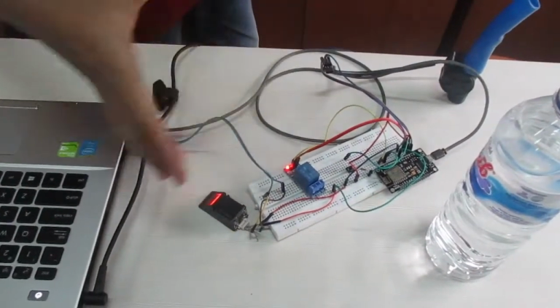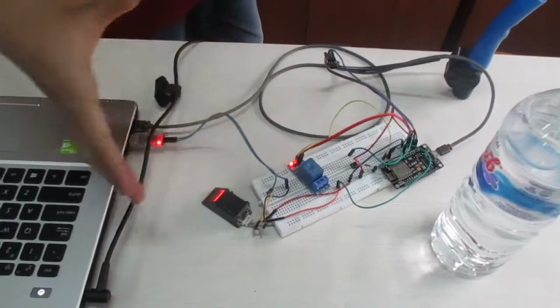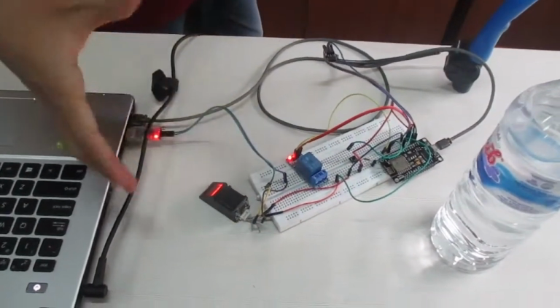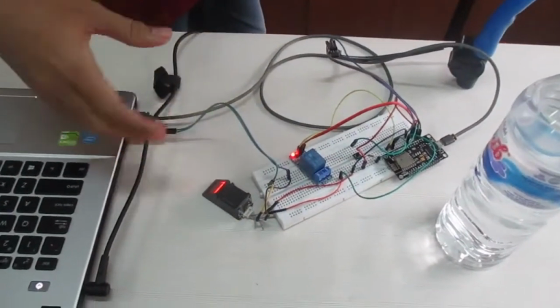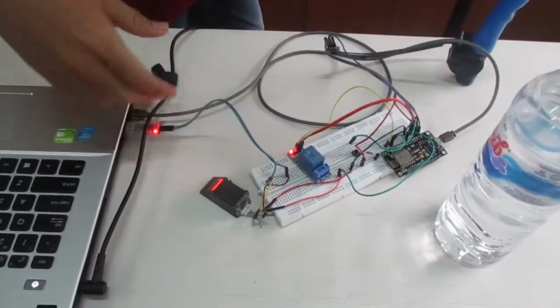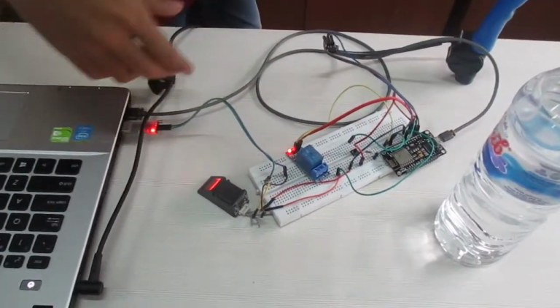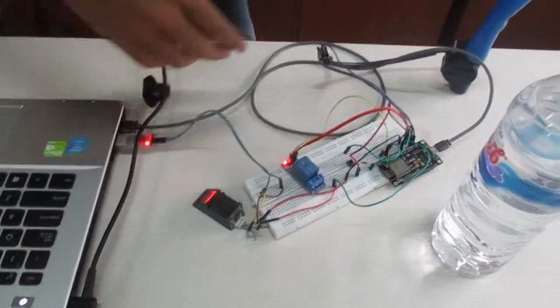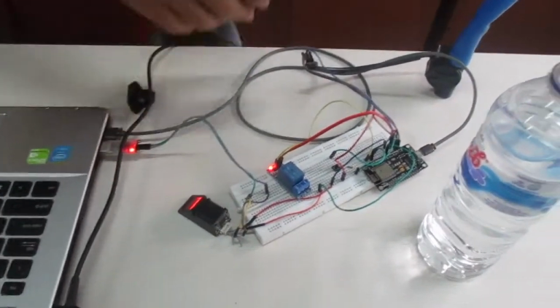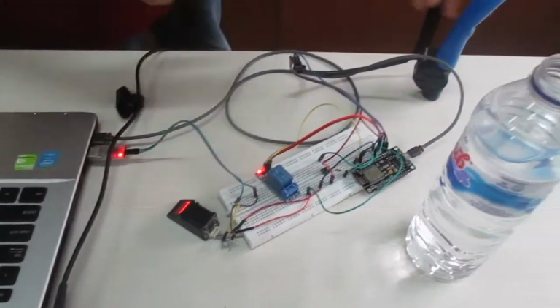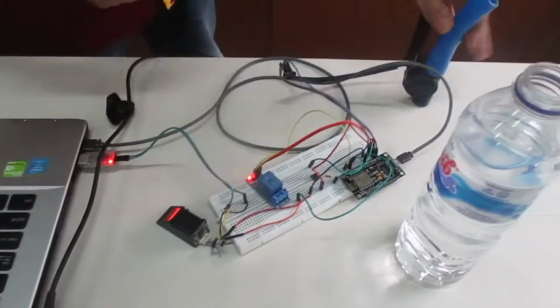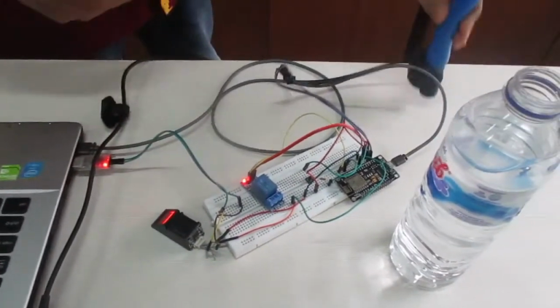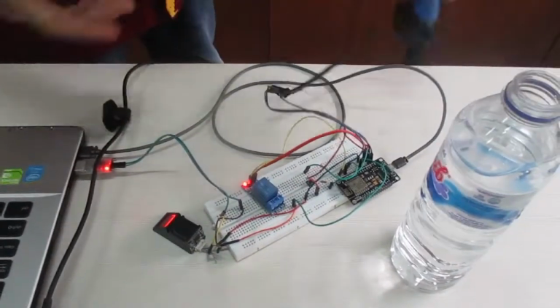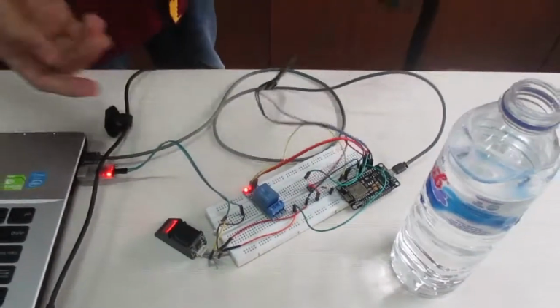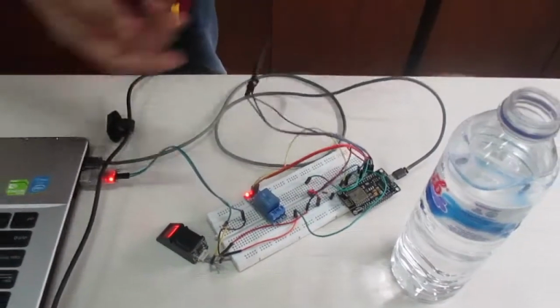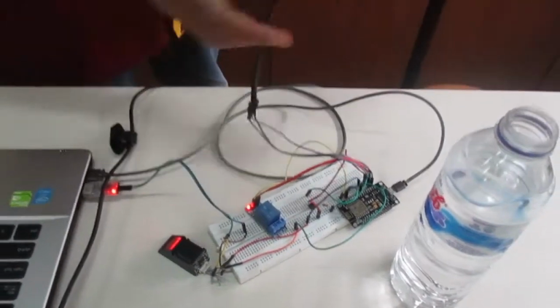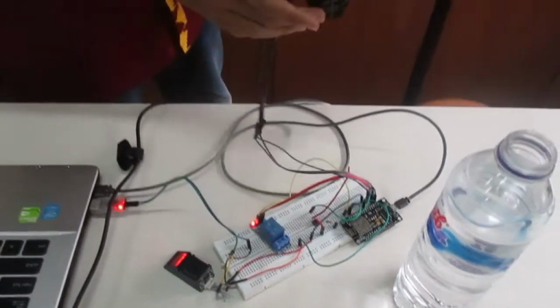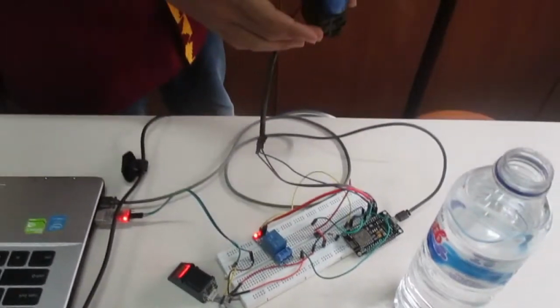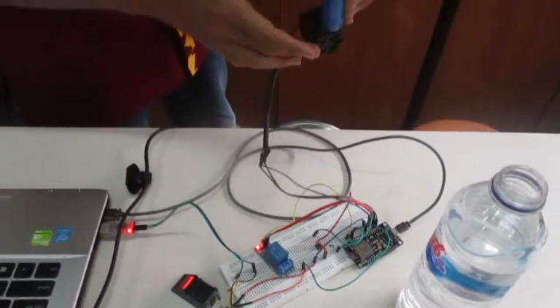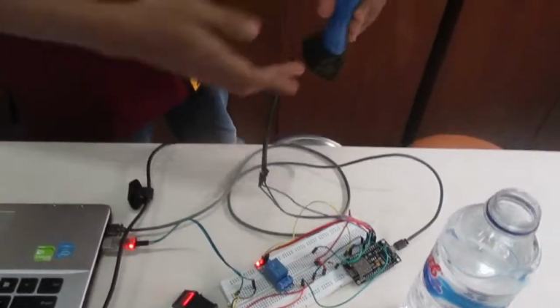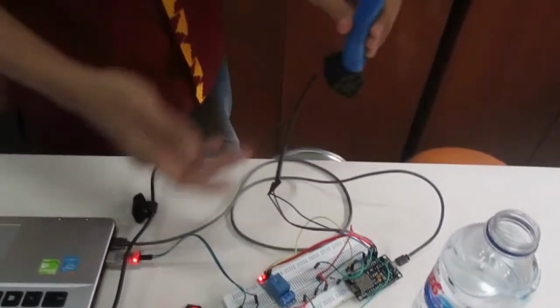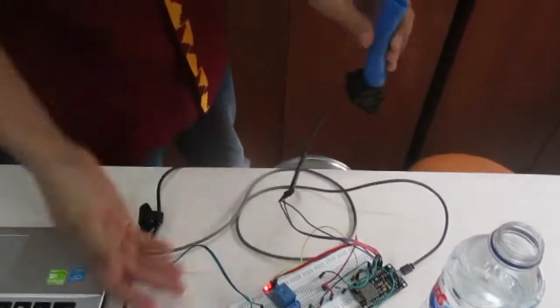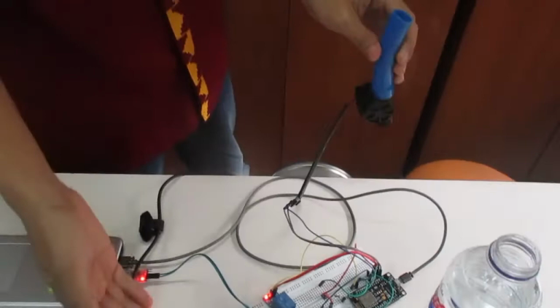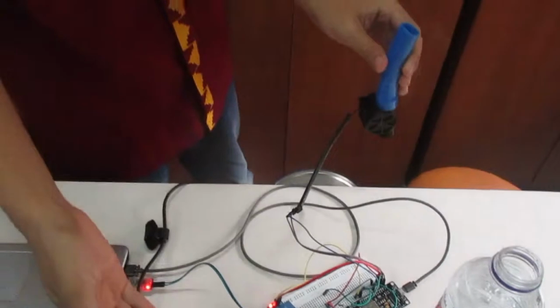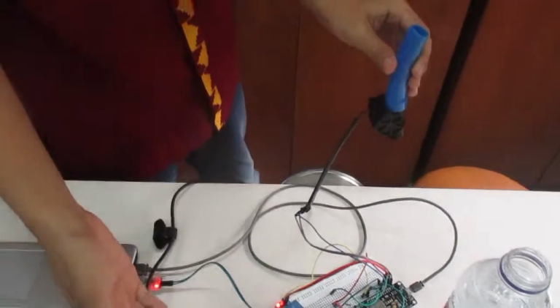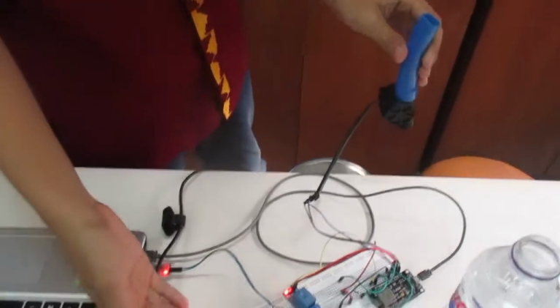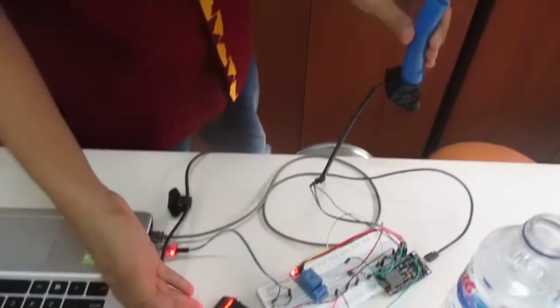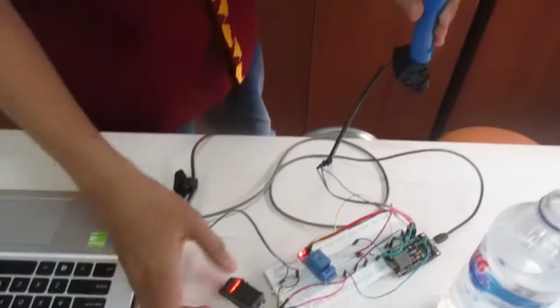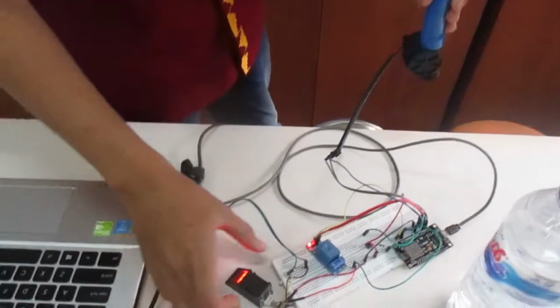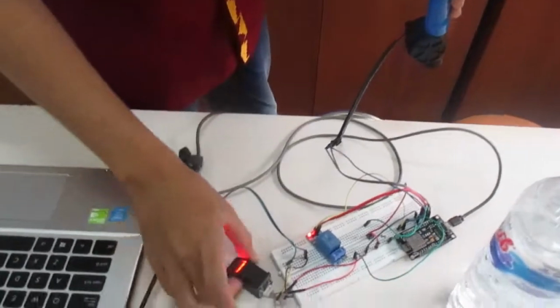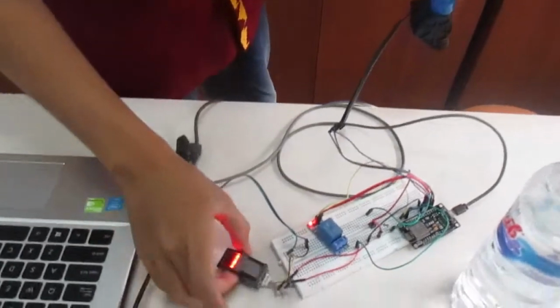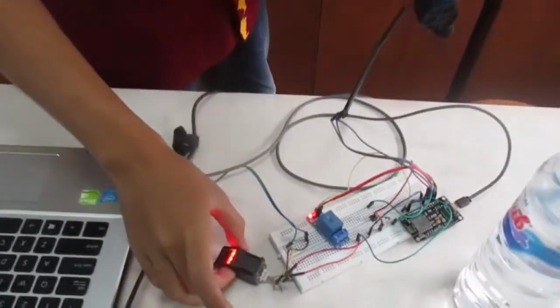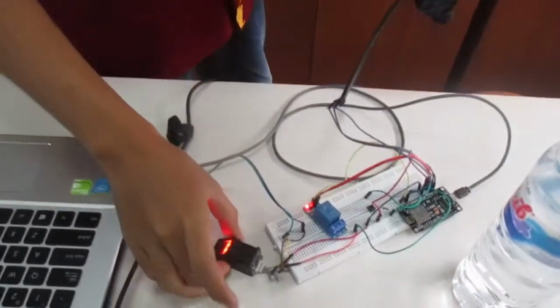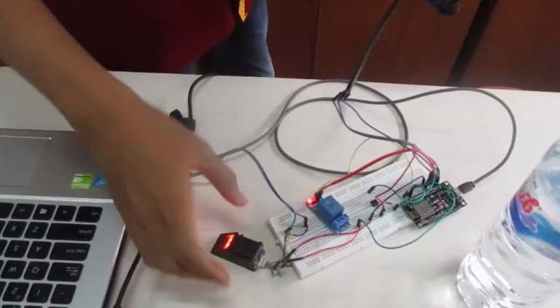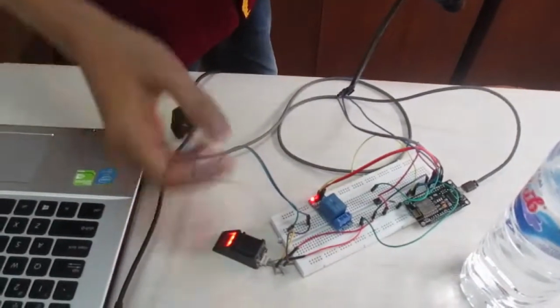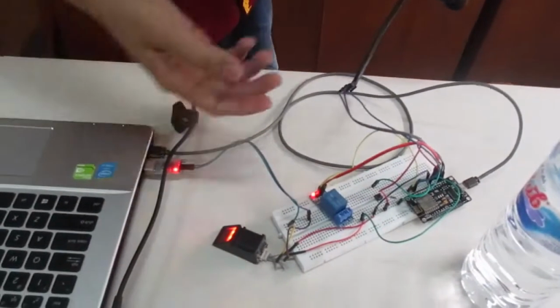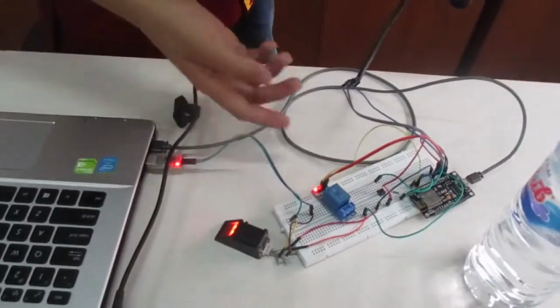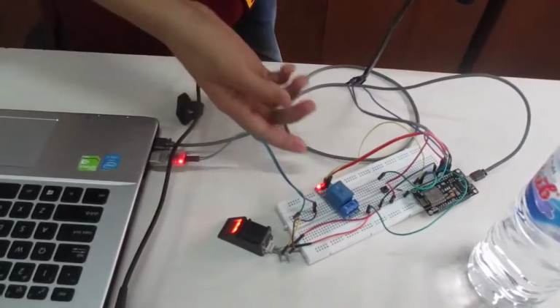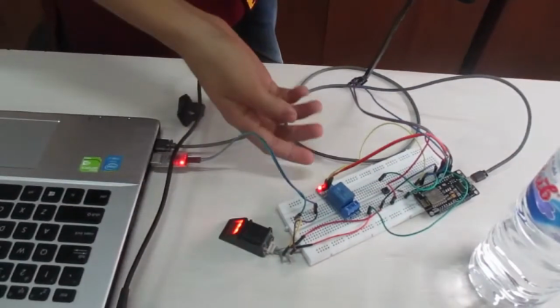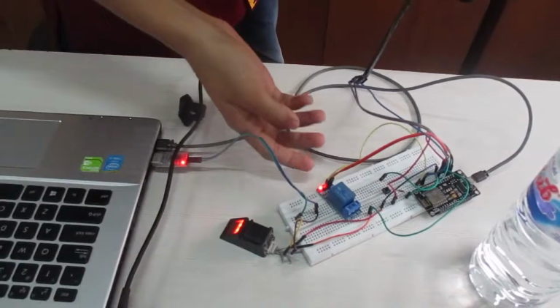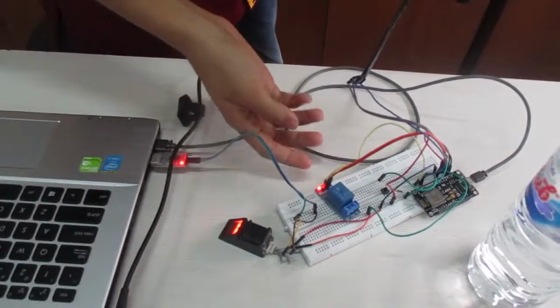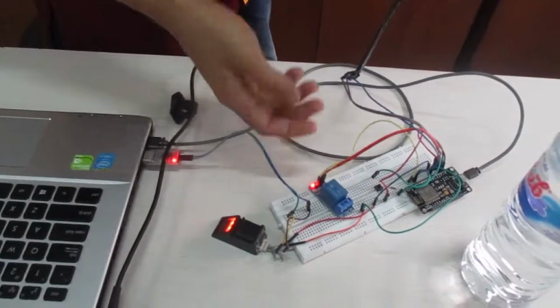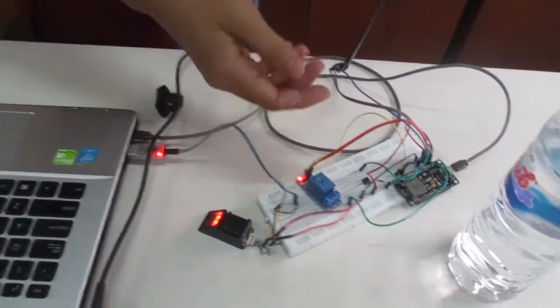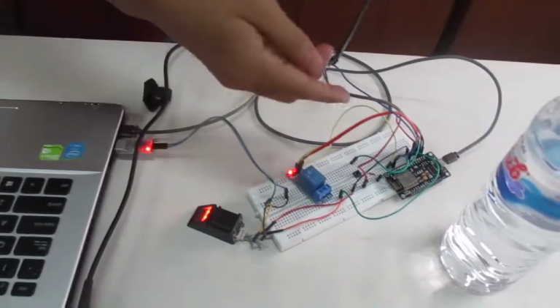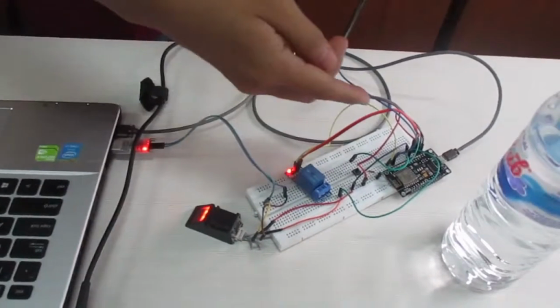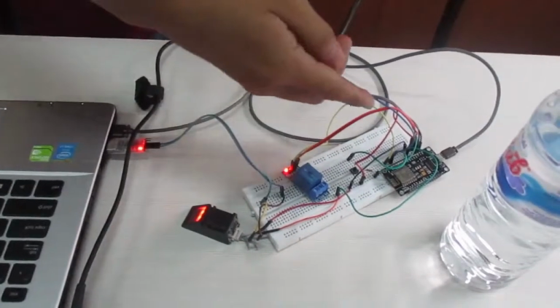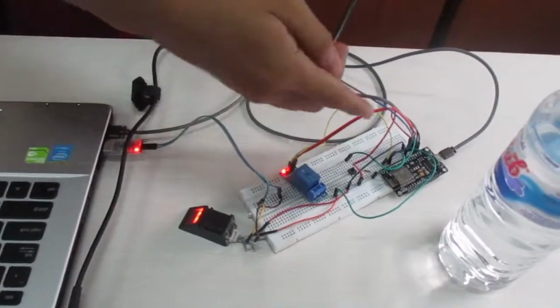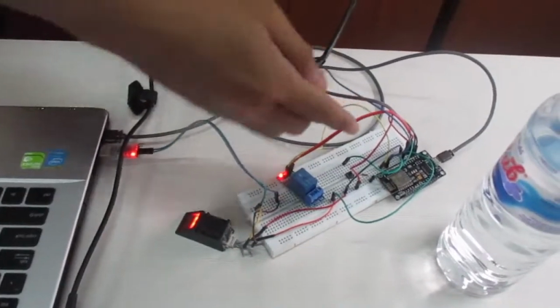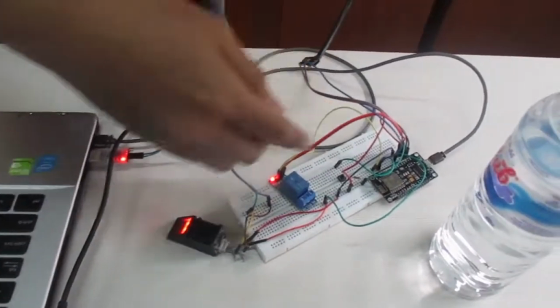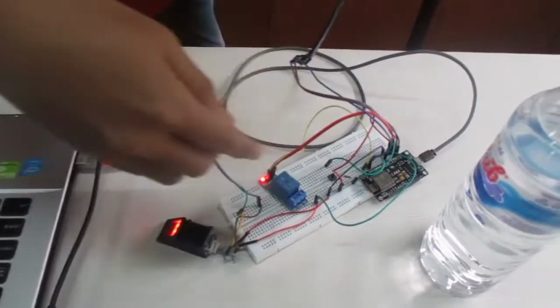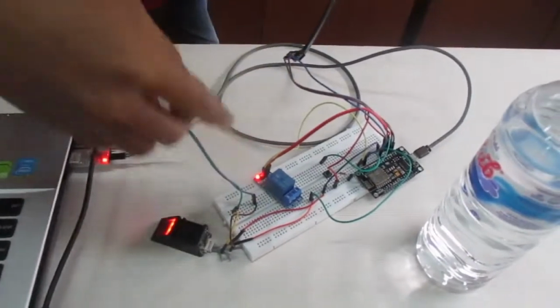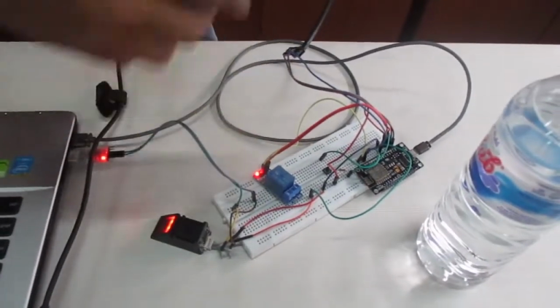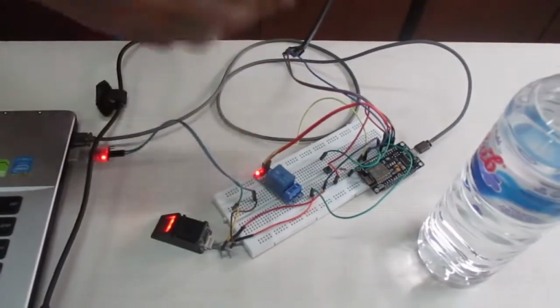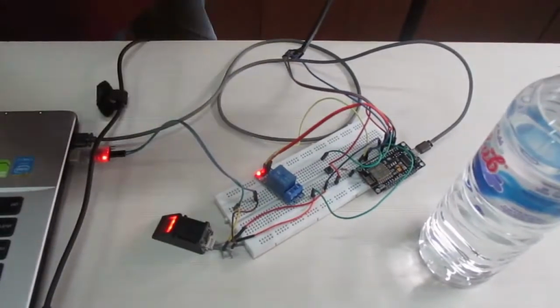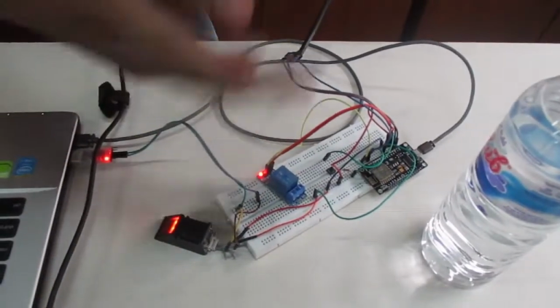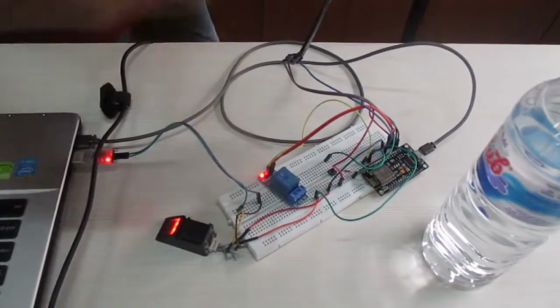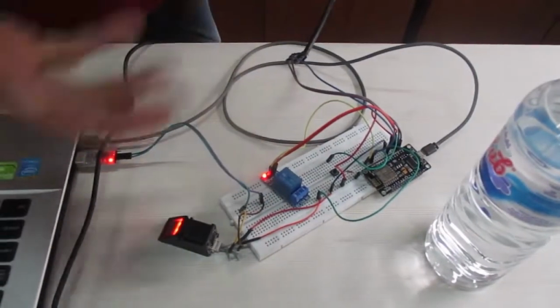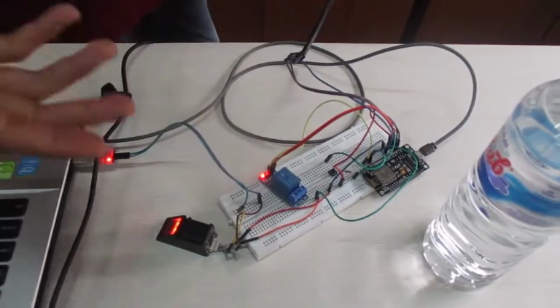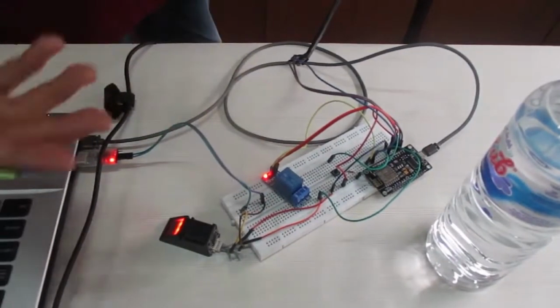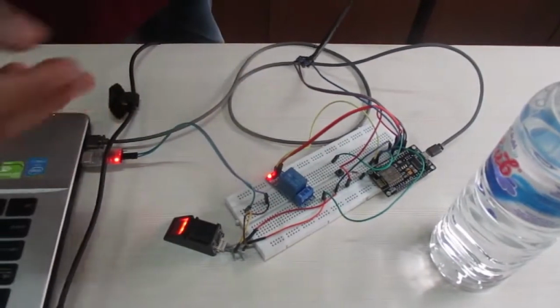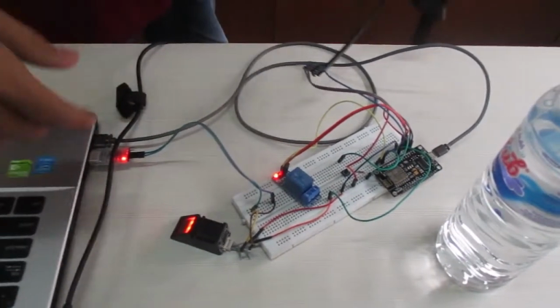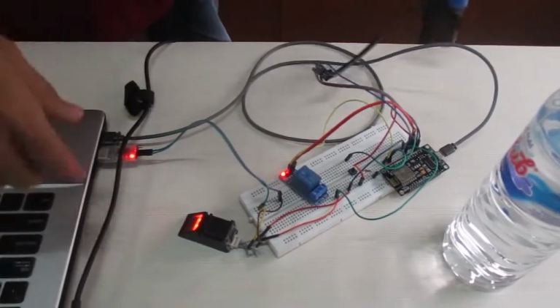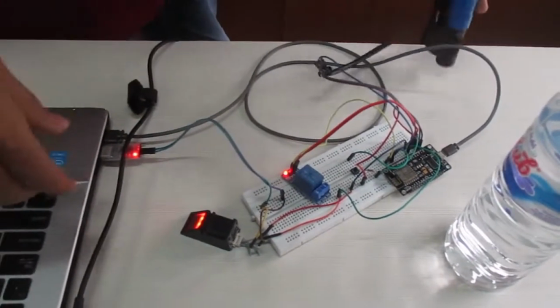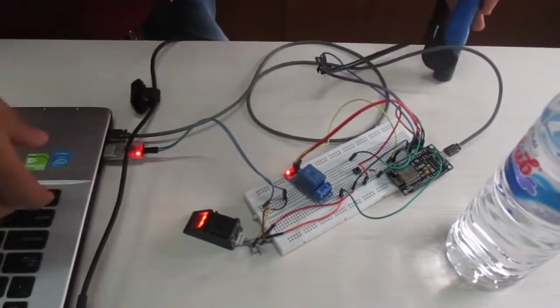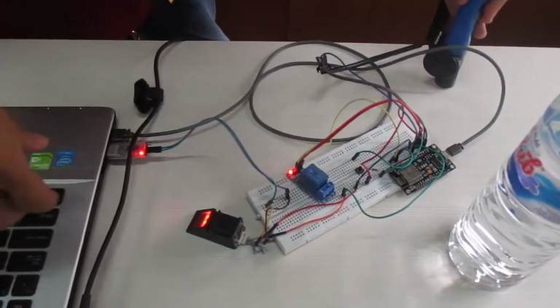Lalu ada flow sensor, ini fingerprint, lalu relay, dan ada microcontrollernya.